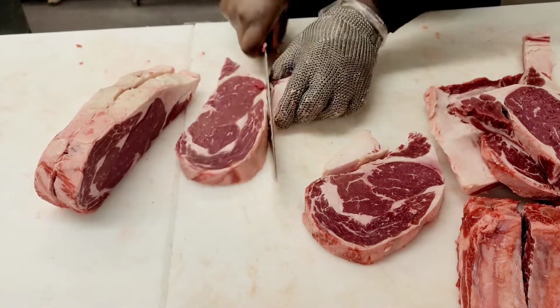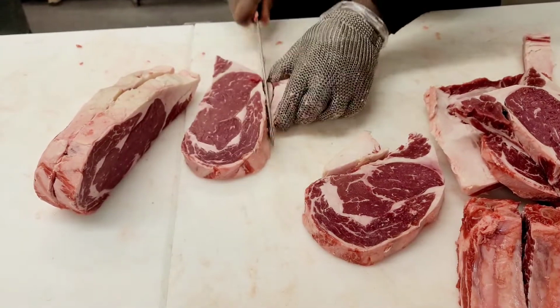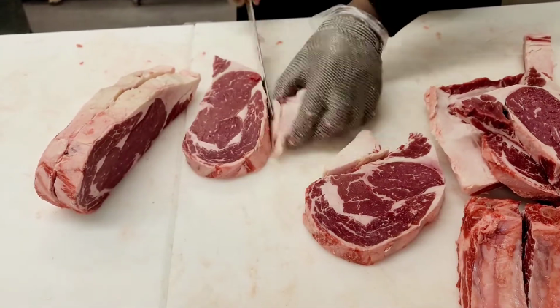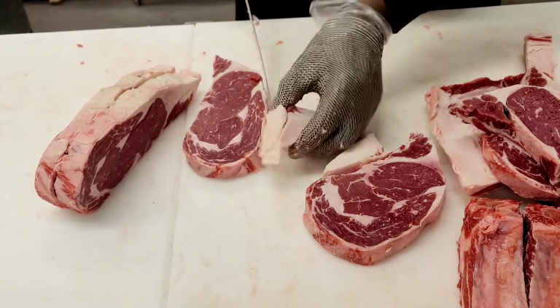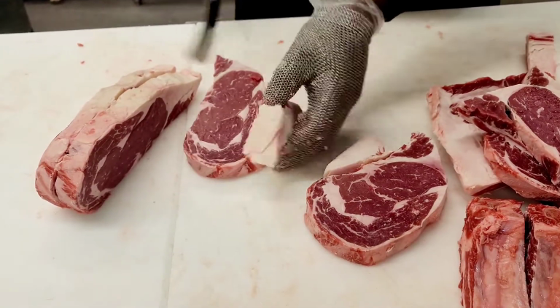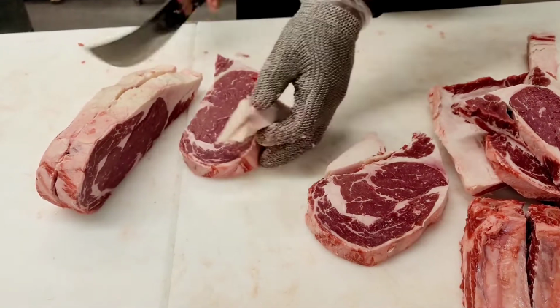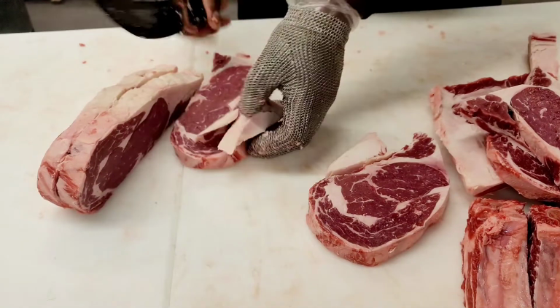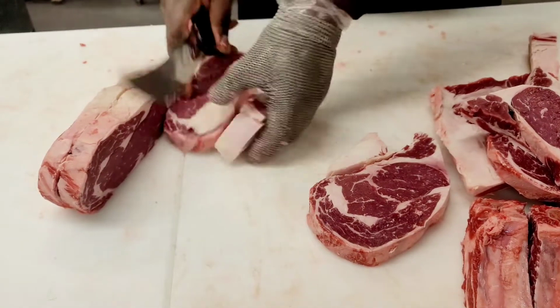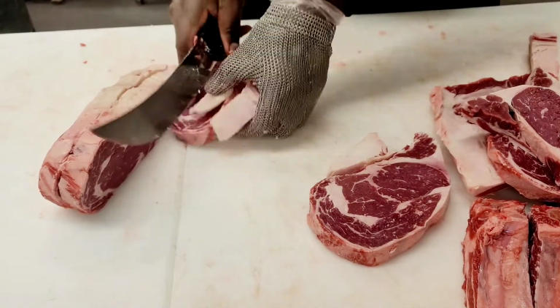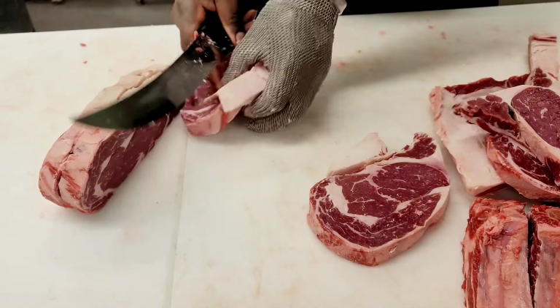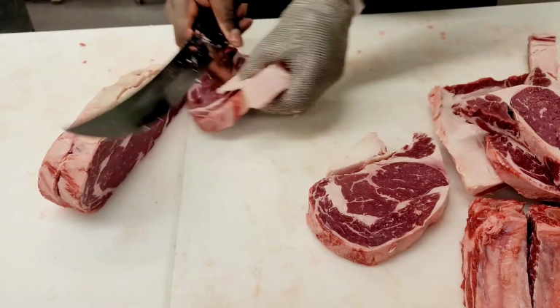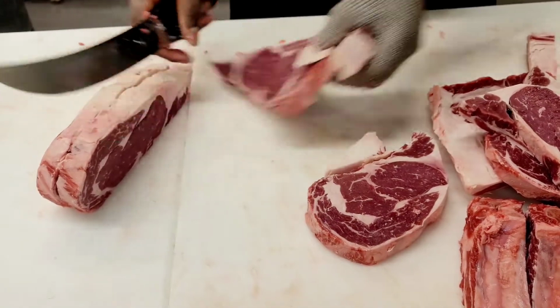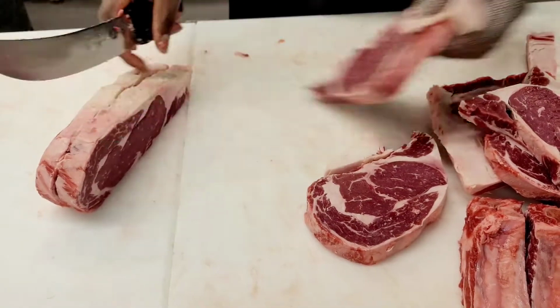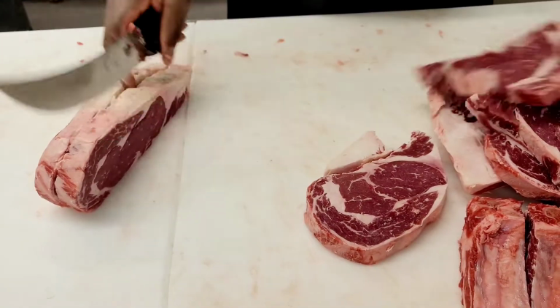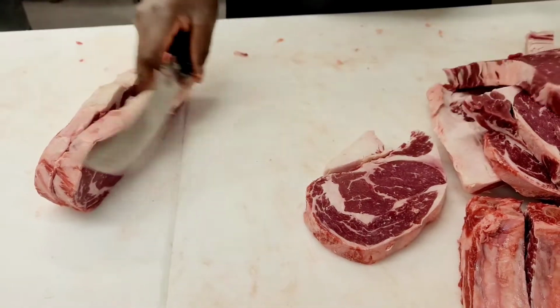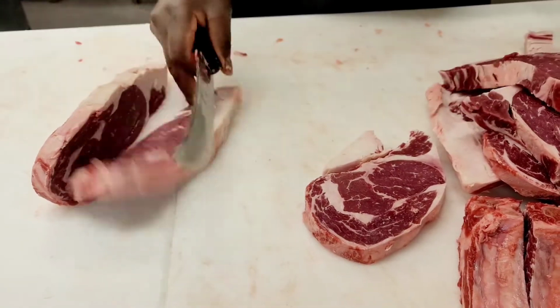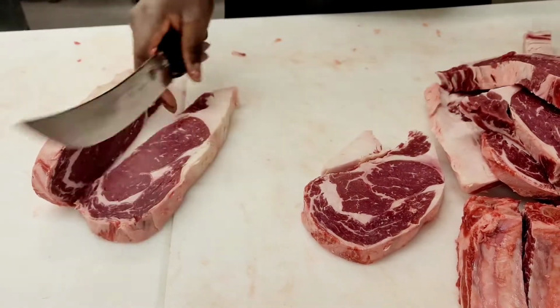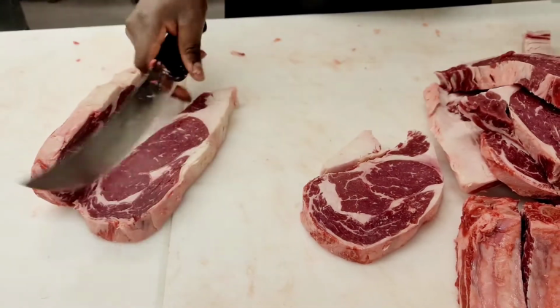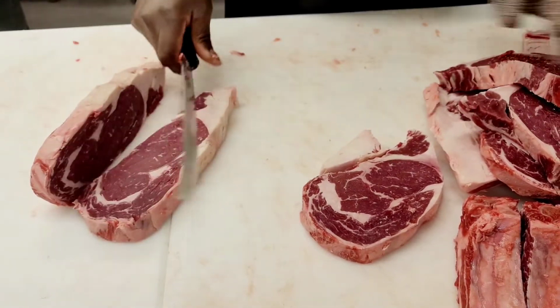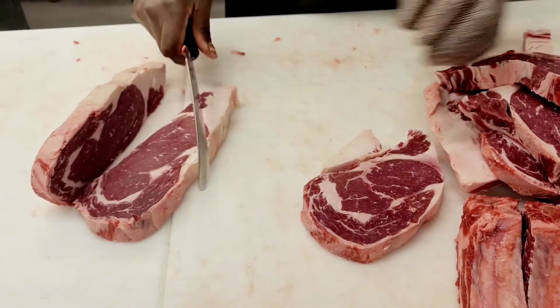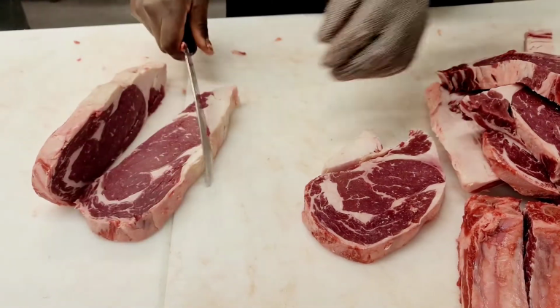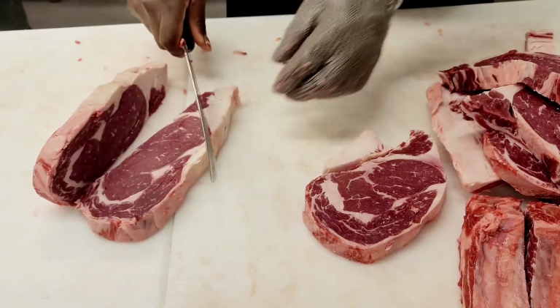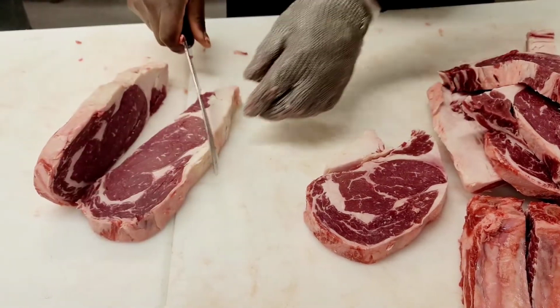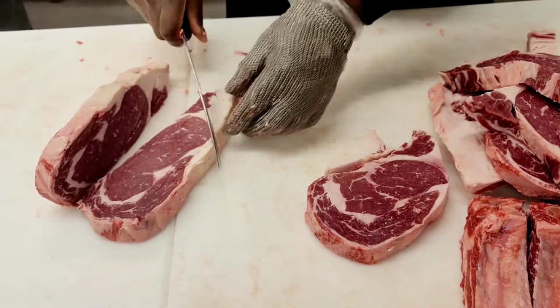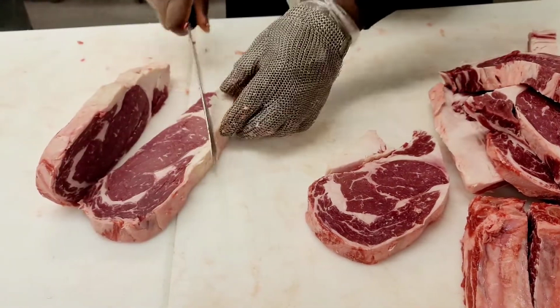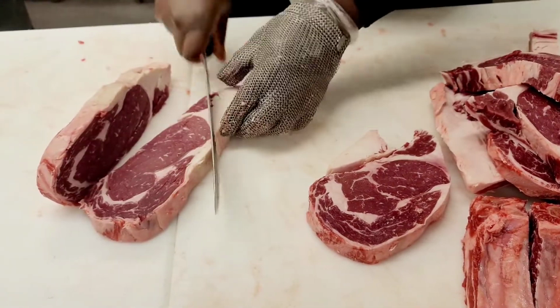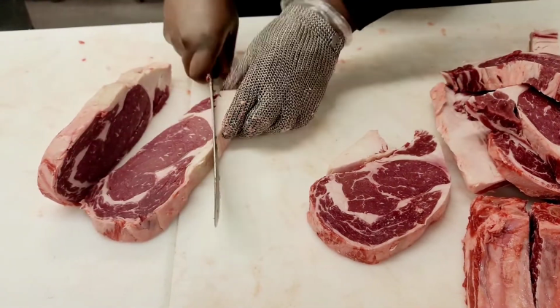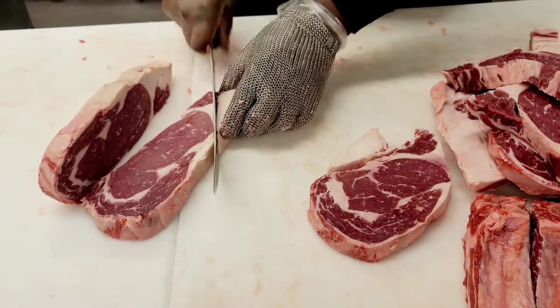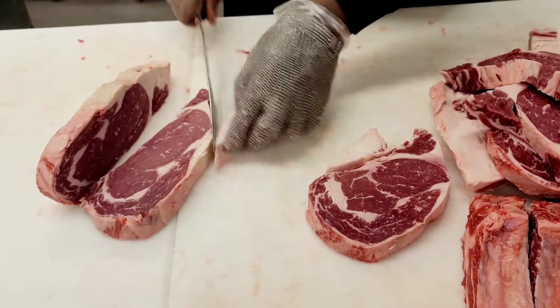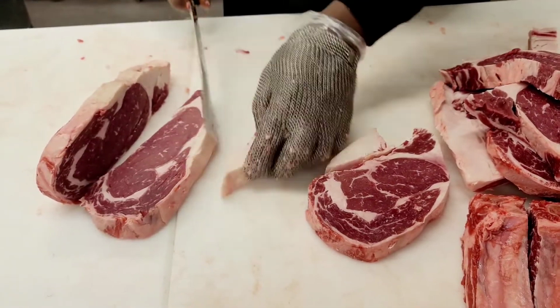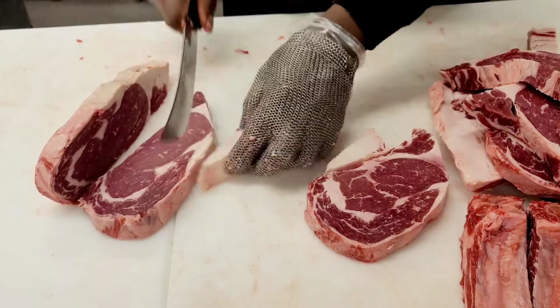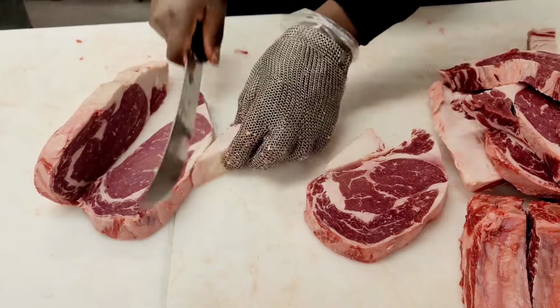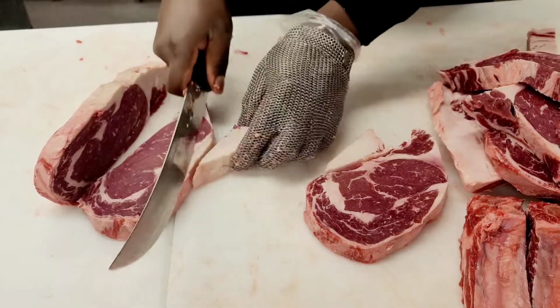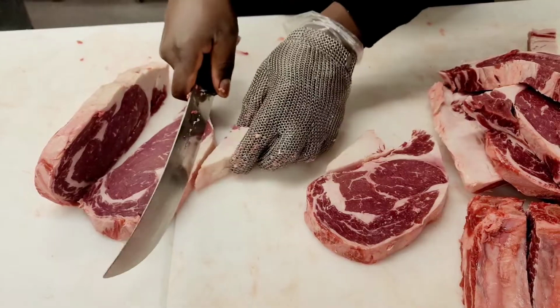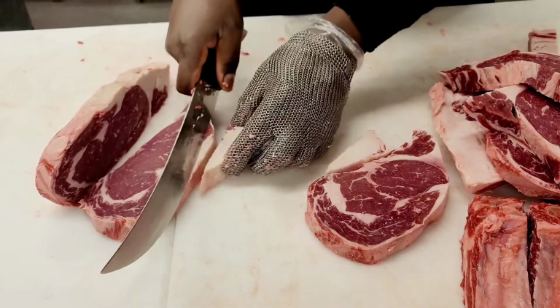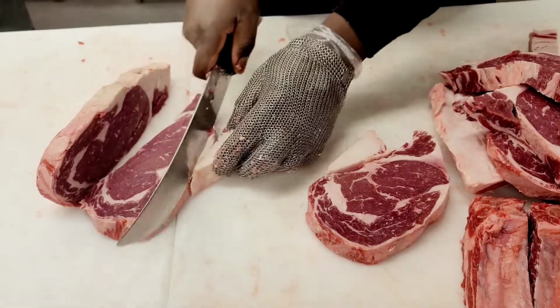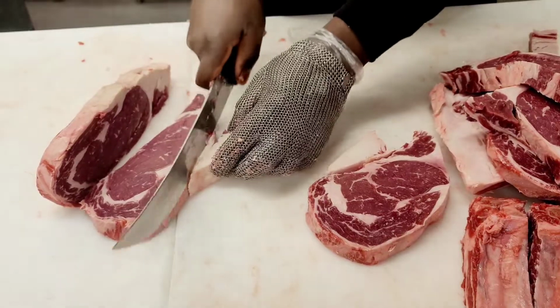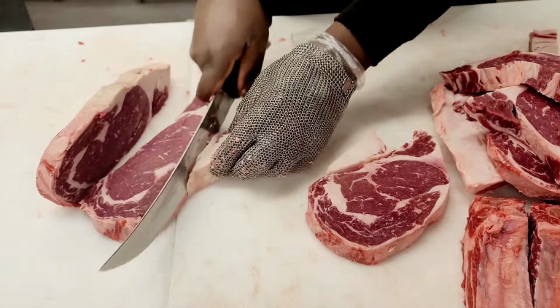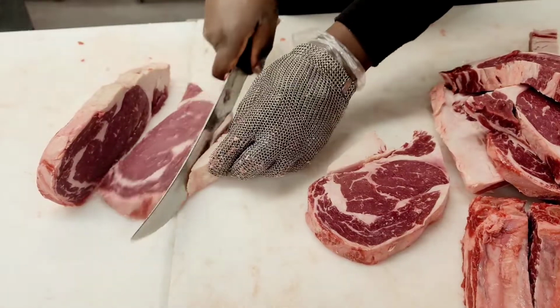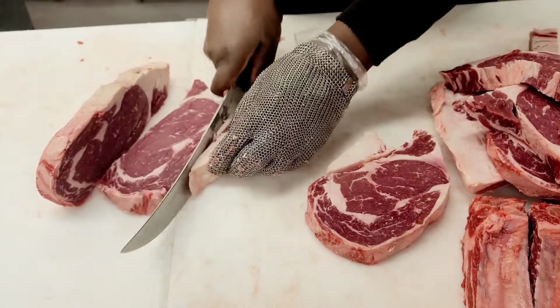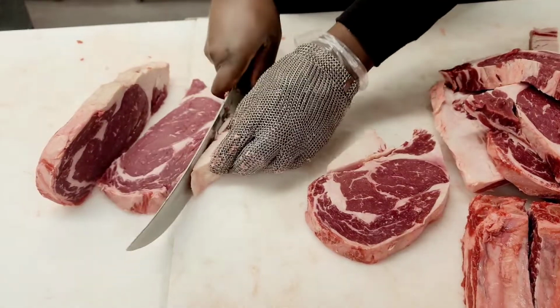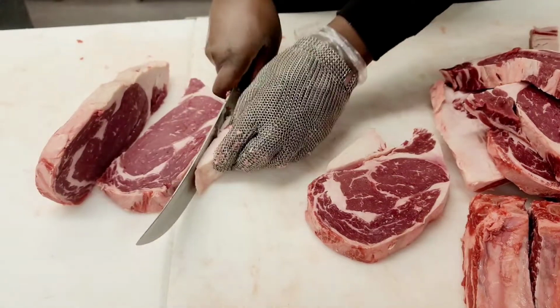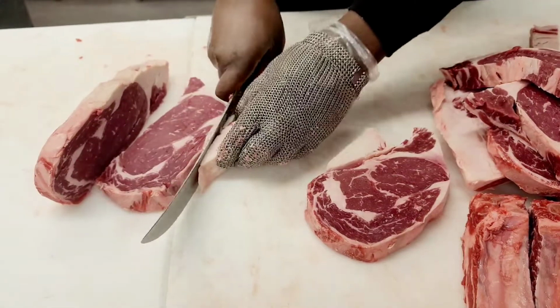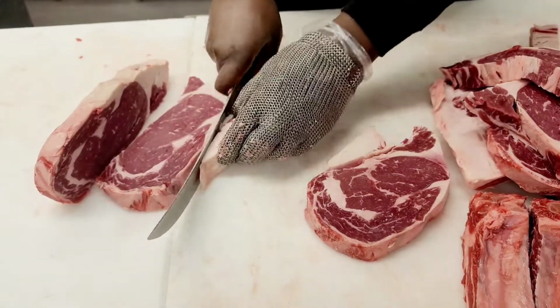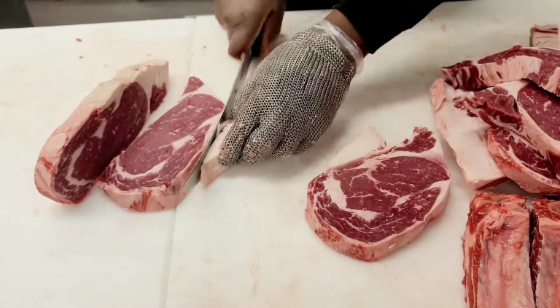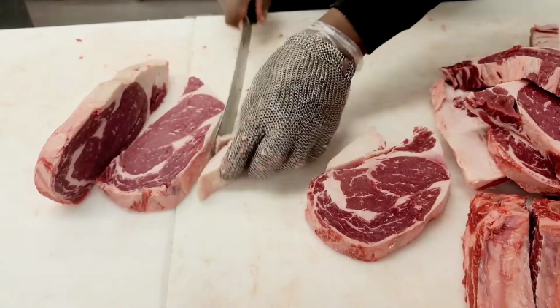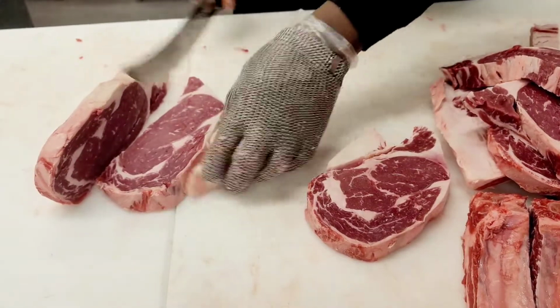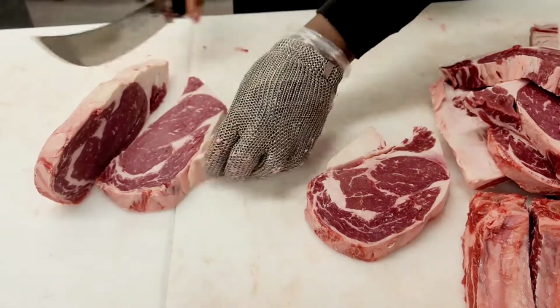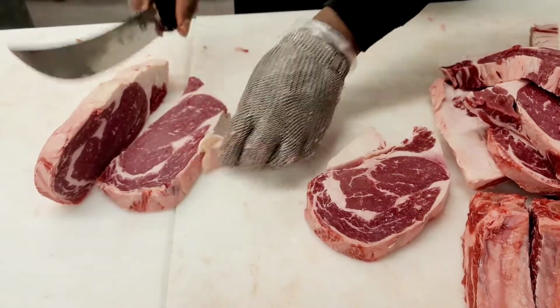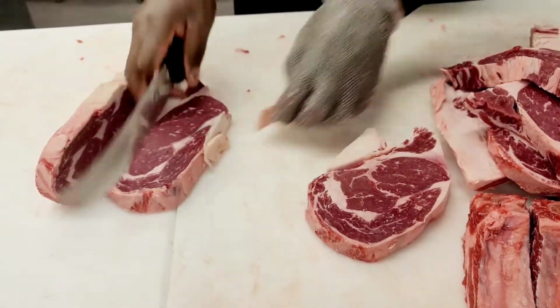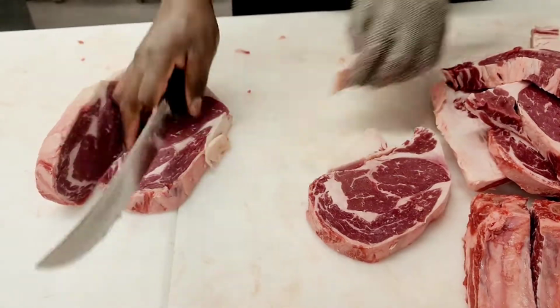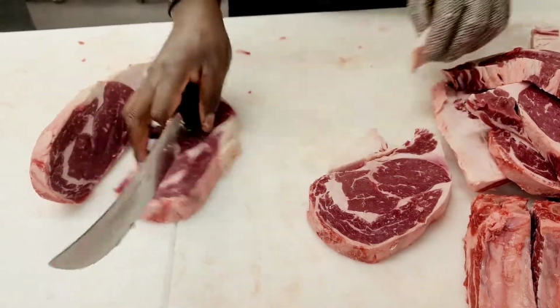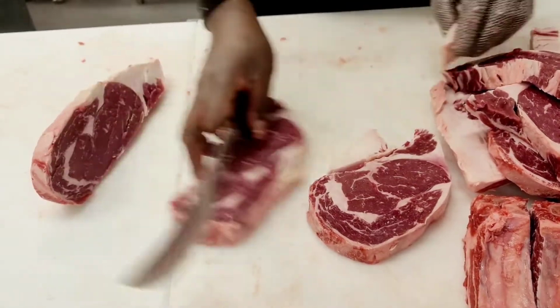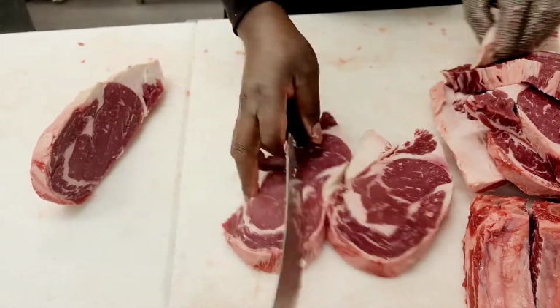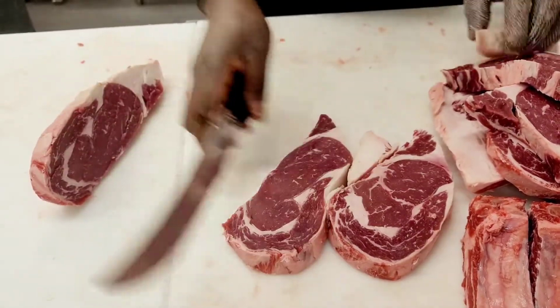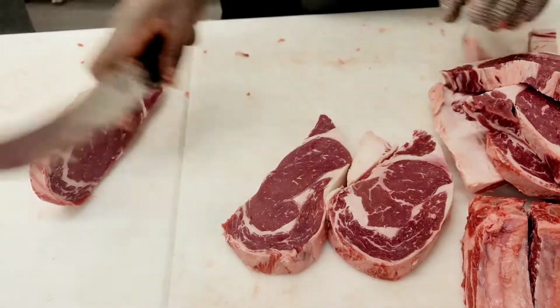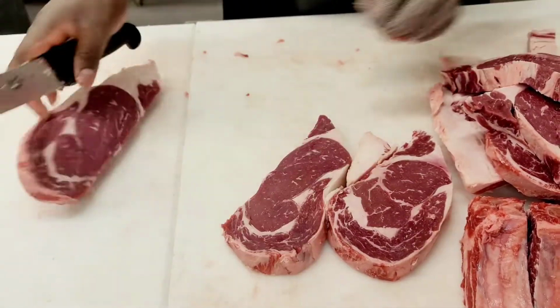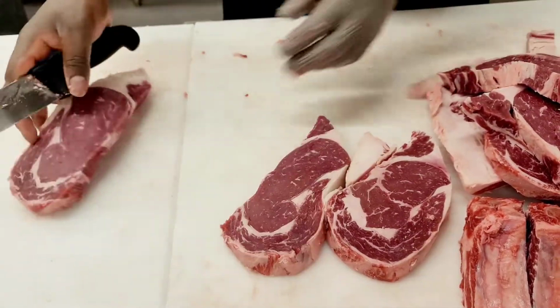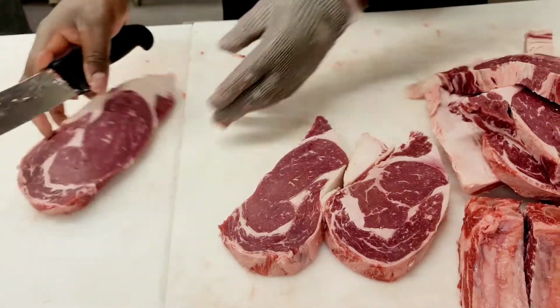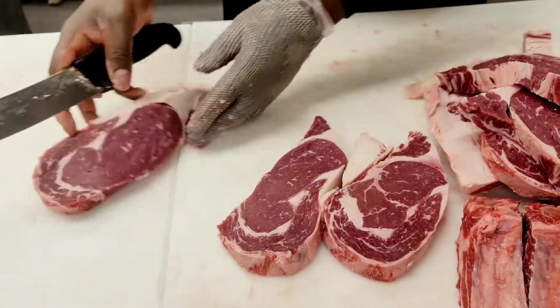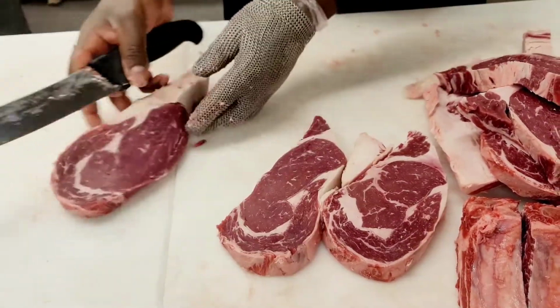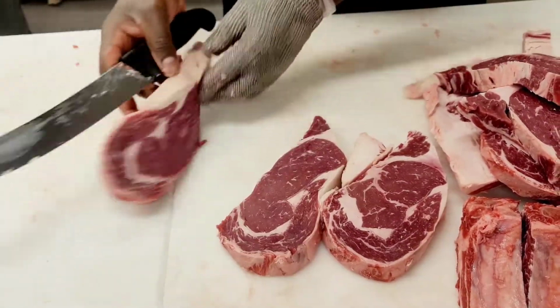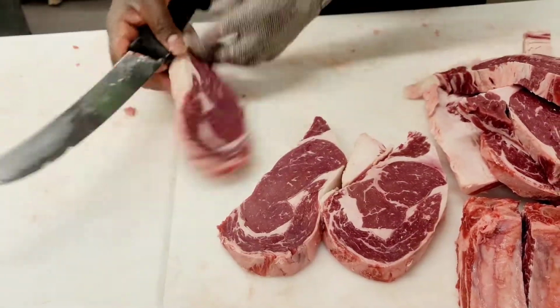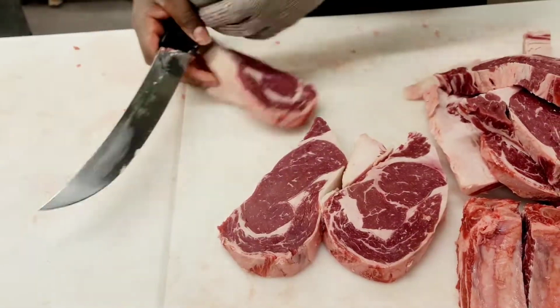Just trim as much fat as you want — you can leave the fat on depending on how much fat you want on your steaks.